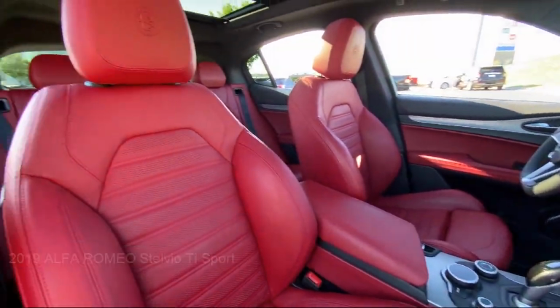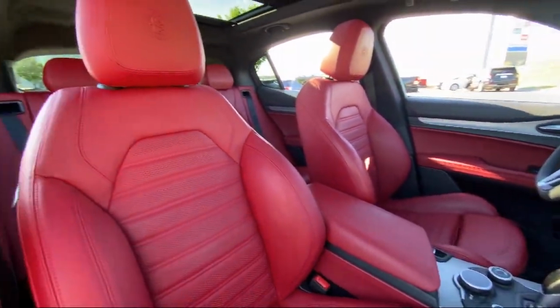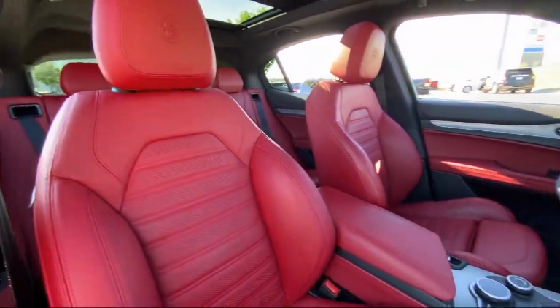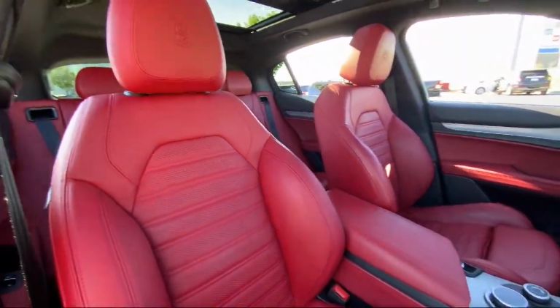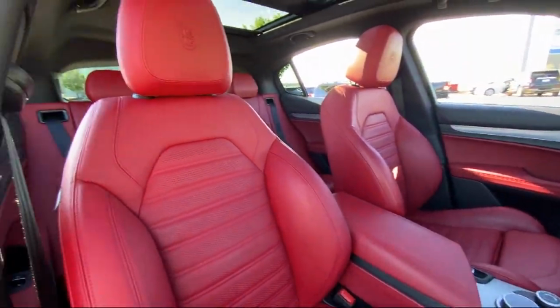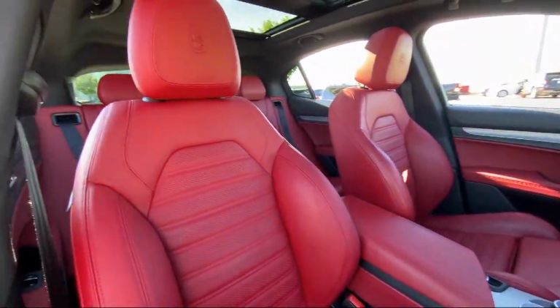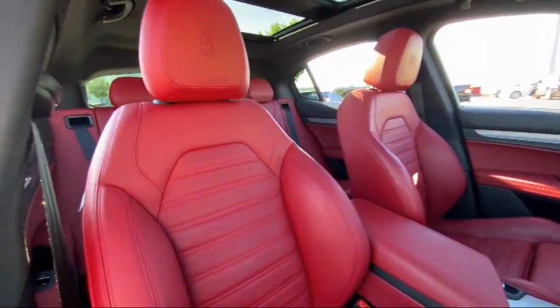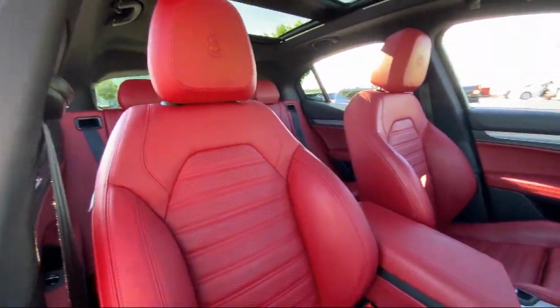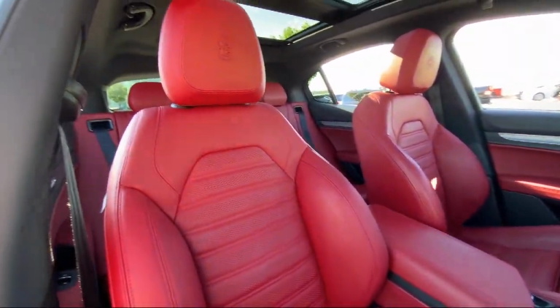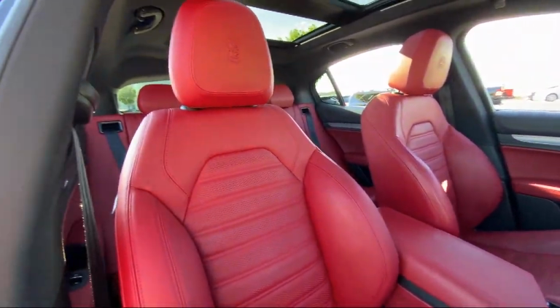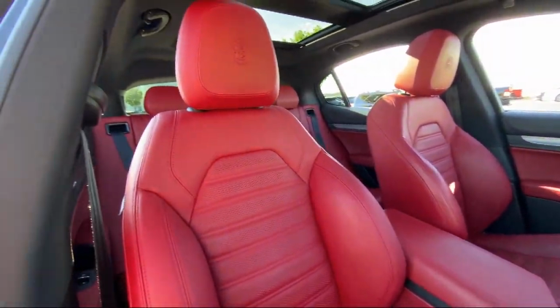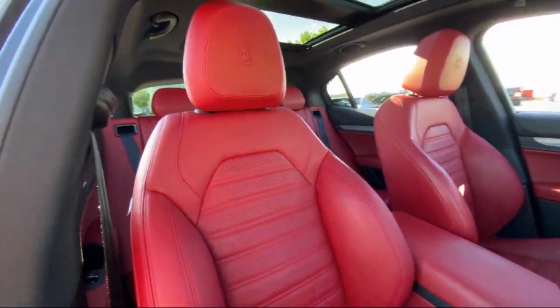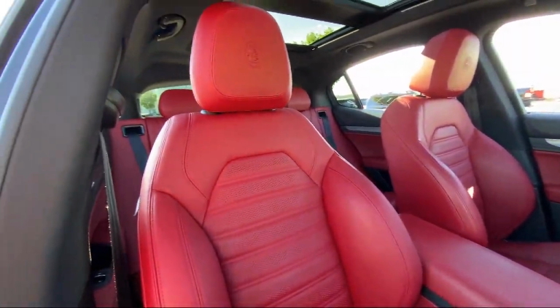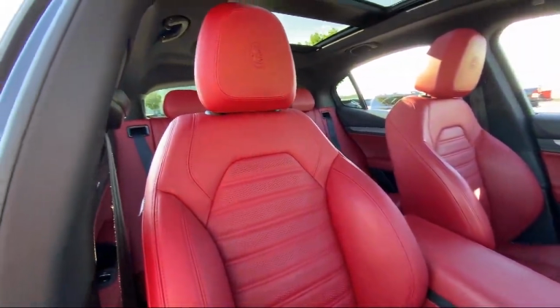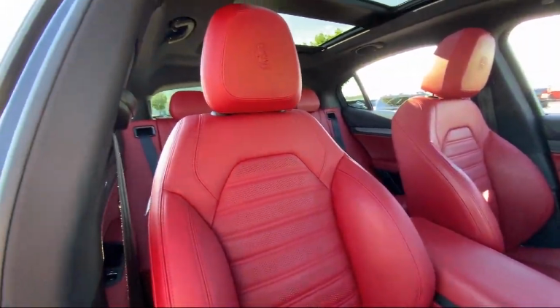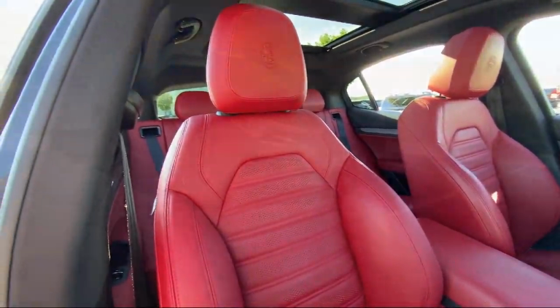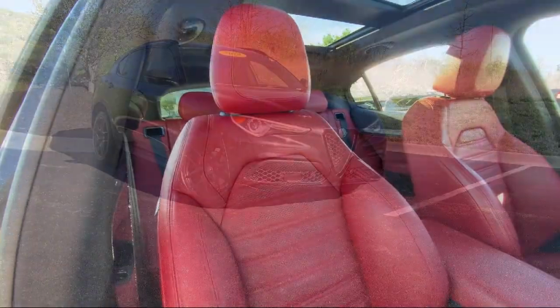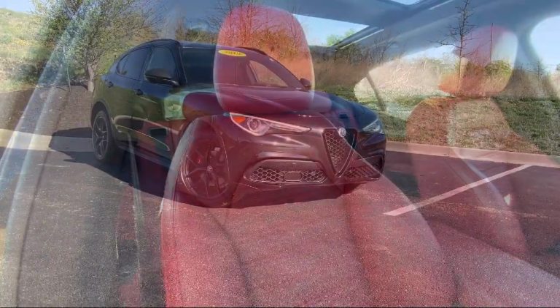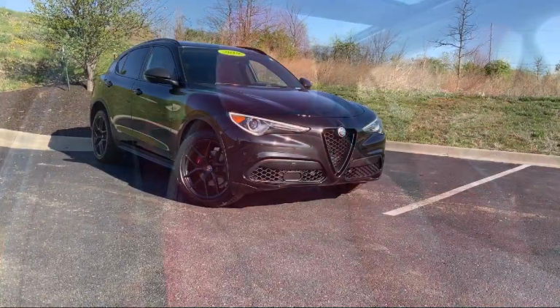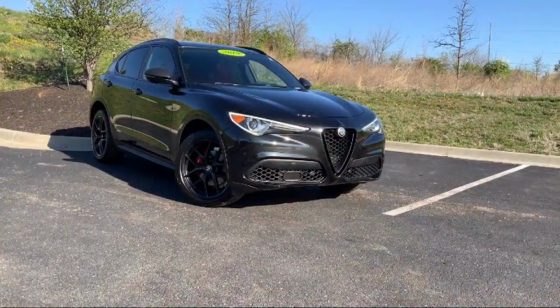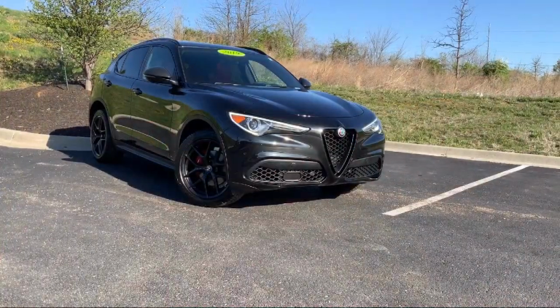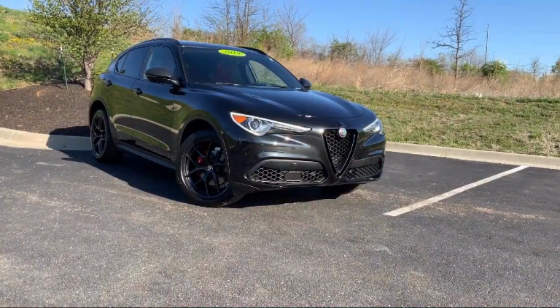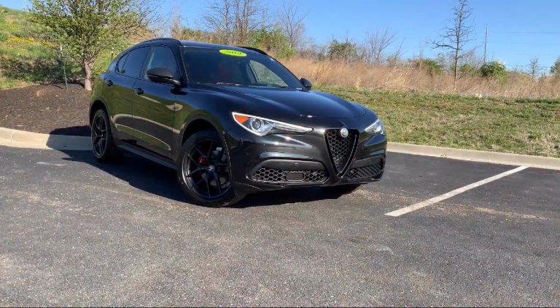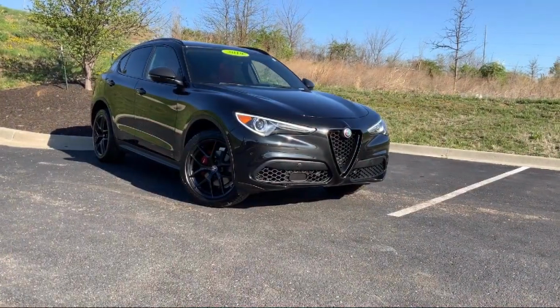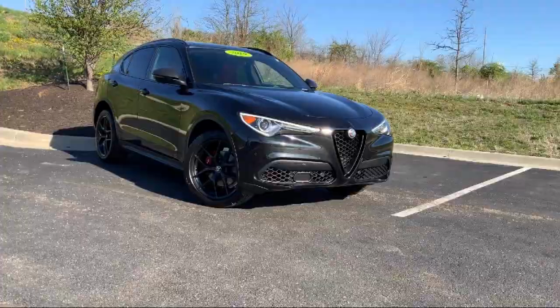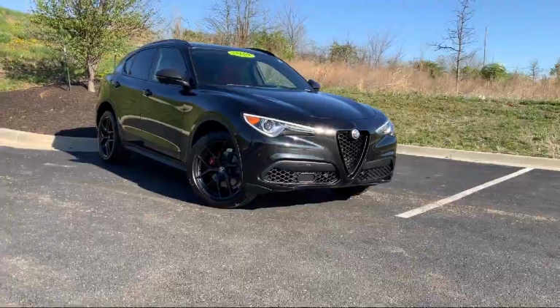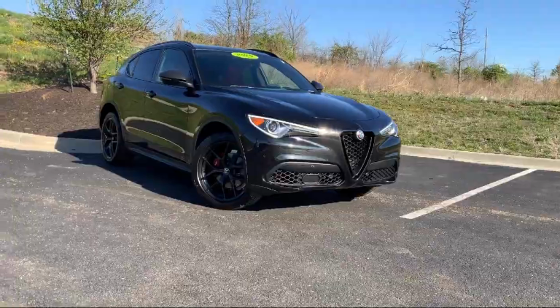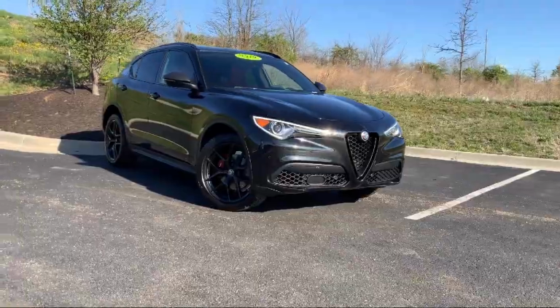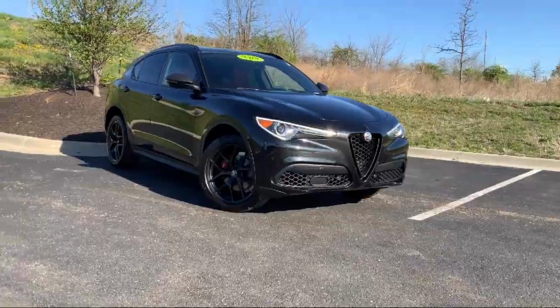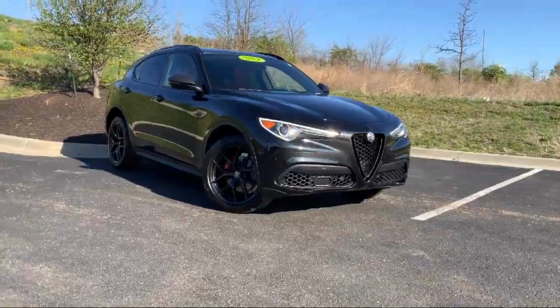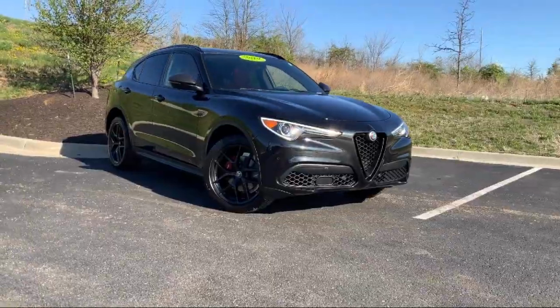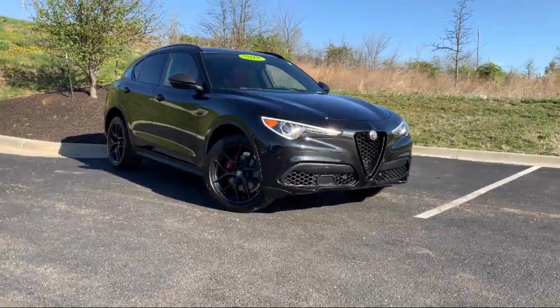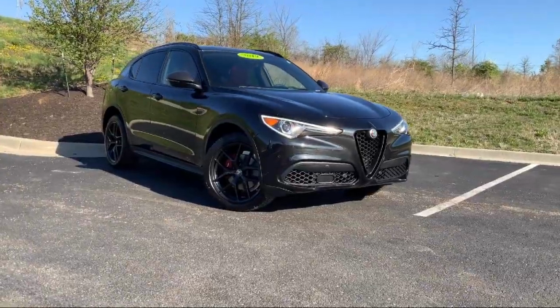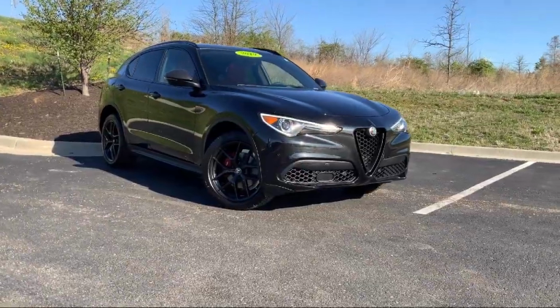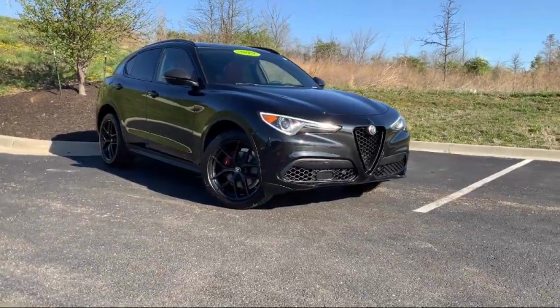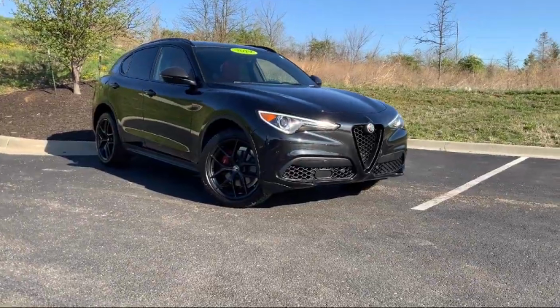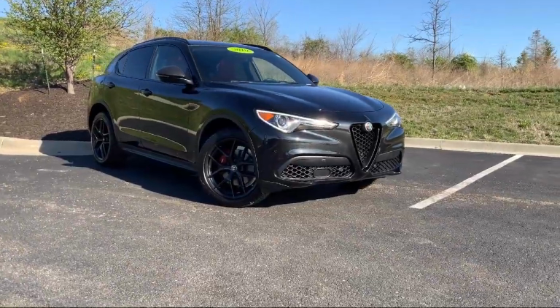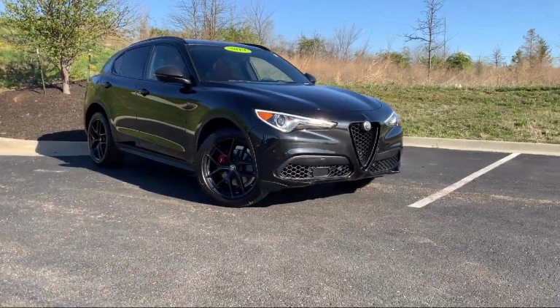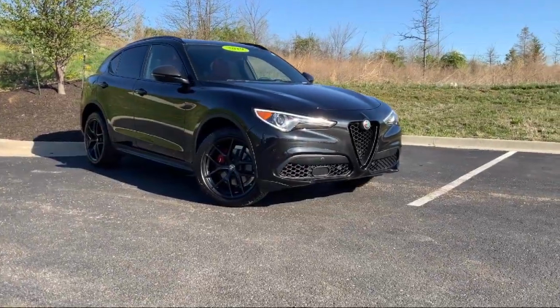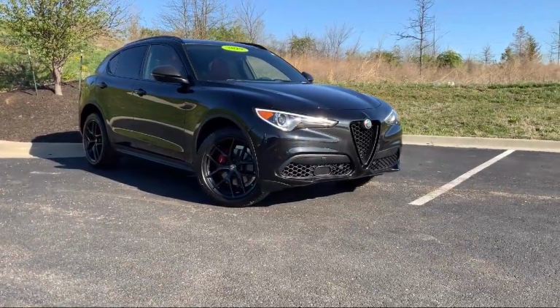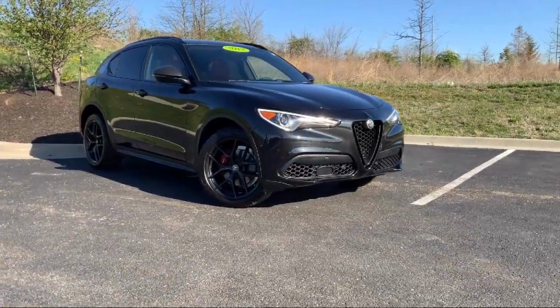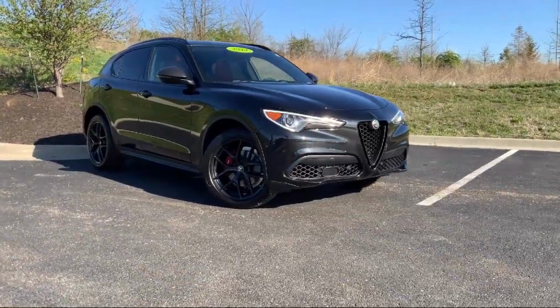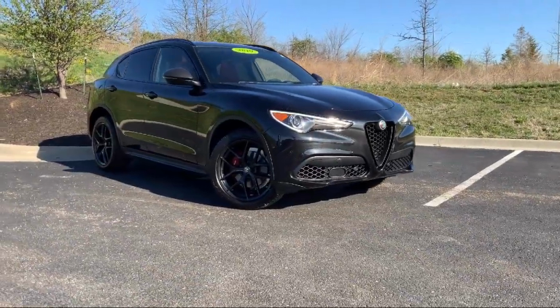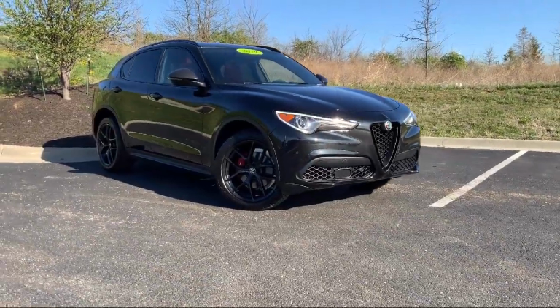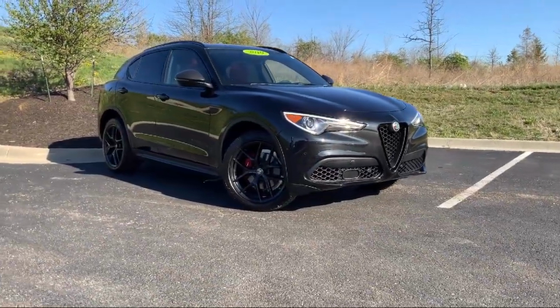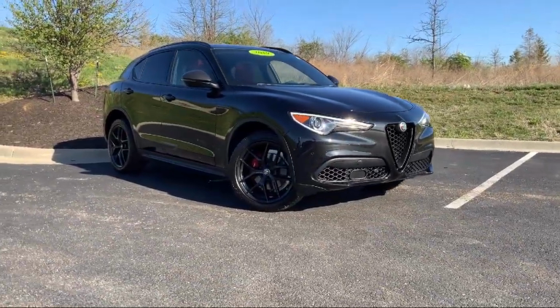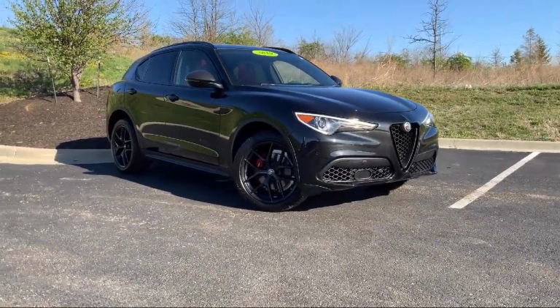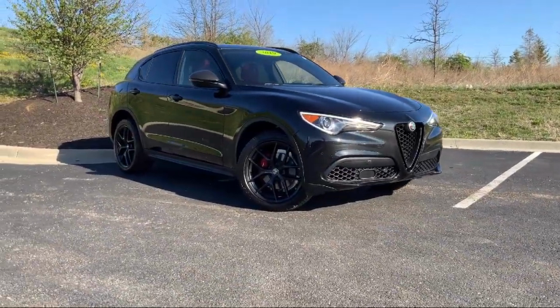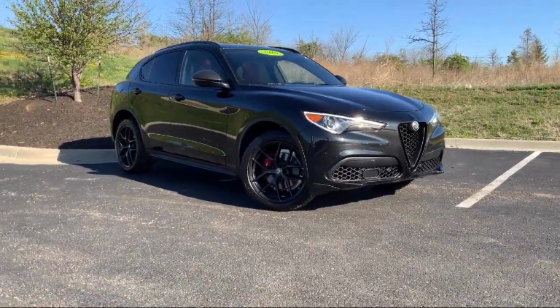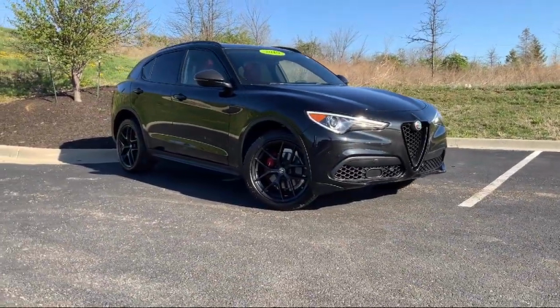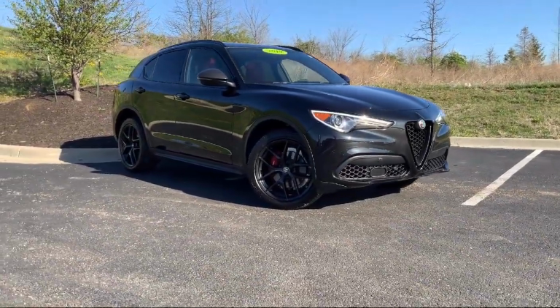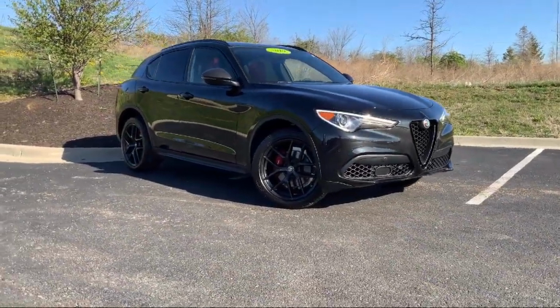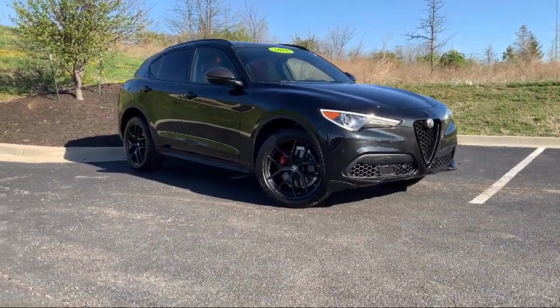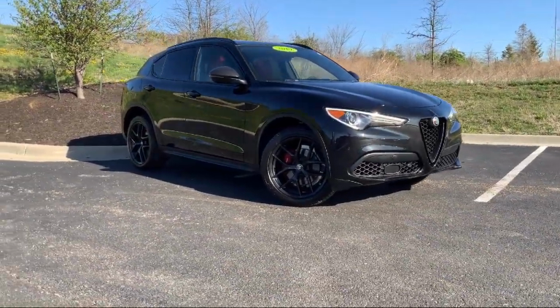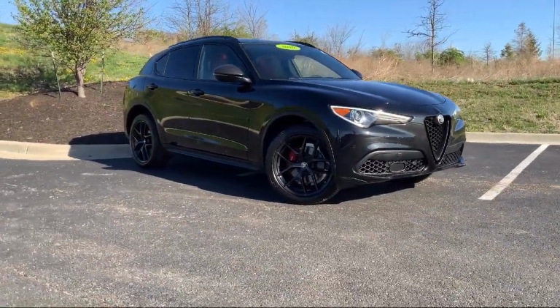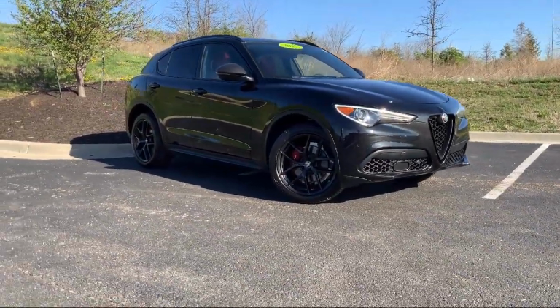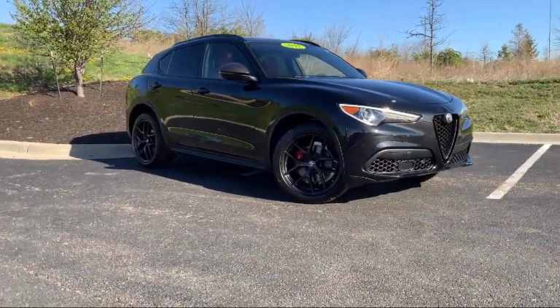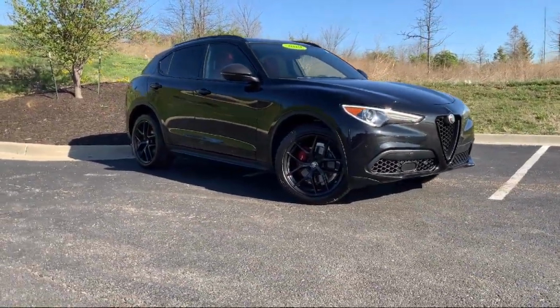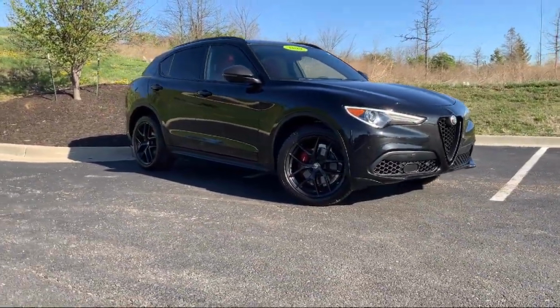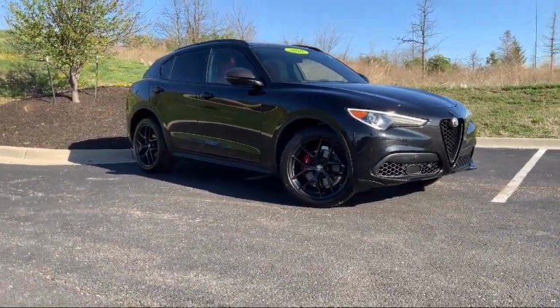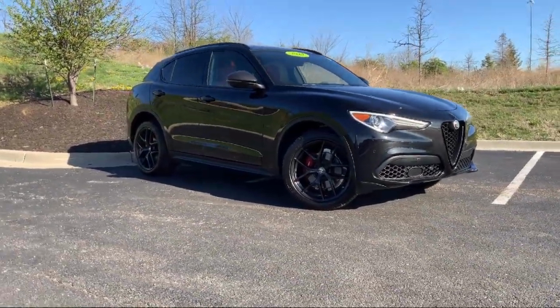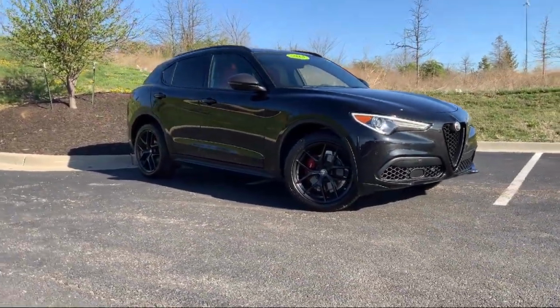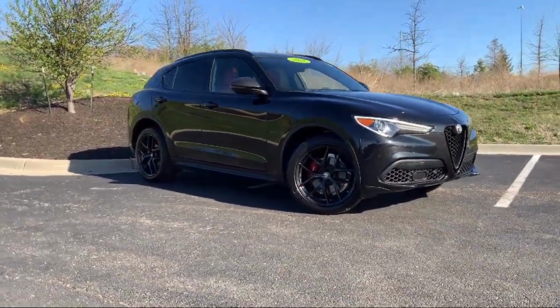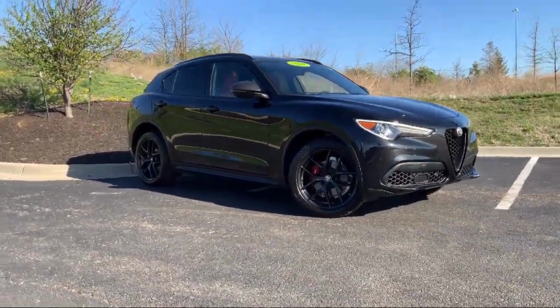Park View Rear Backup Camera, Heated Front Seats, Wood Door Panel Insert, Roof Rack, and Garage Door Transmitter.